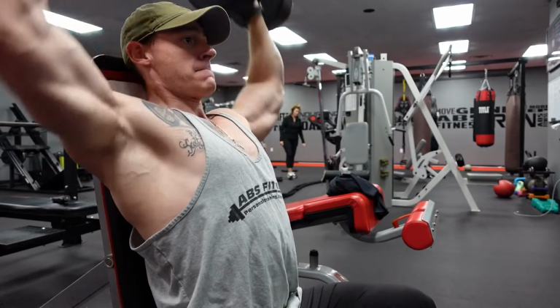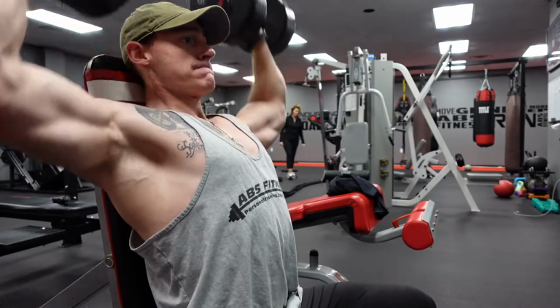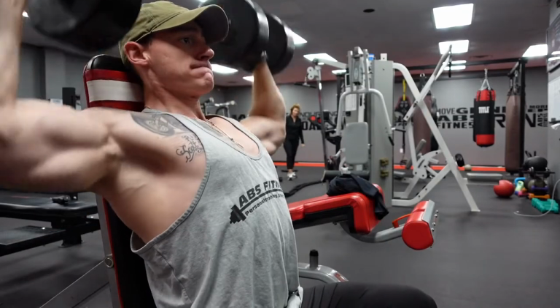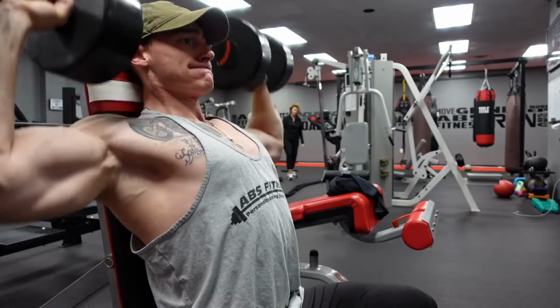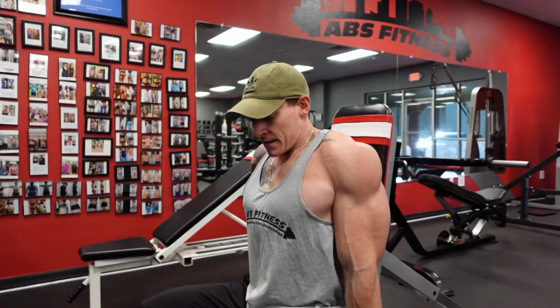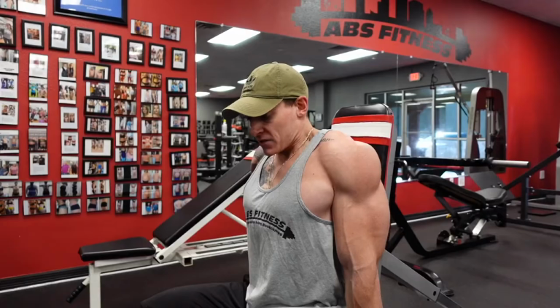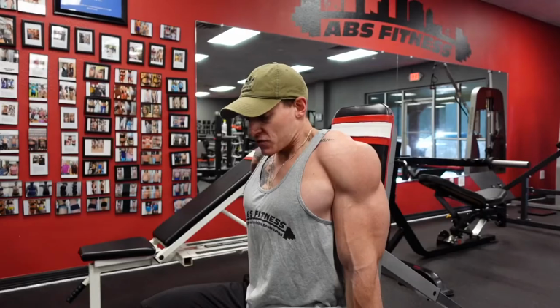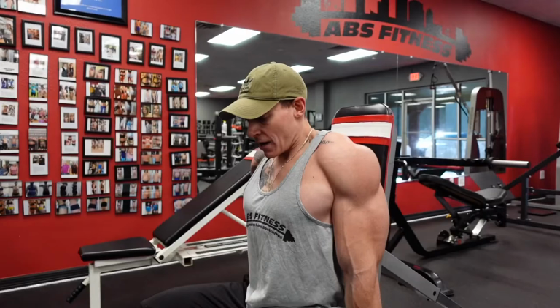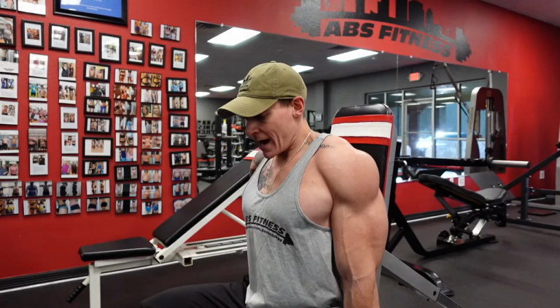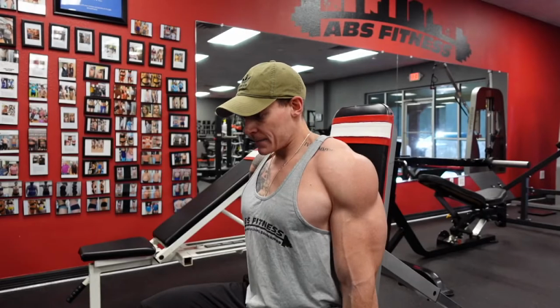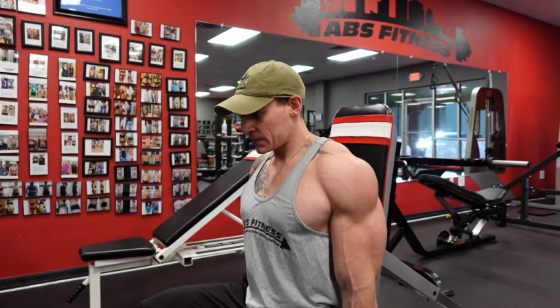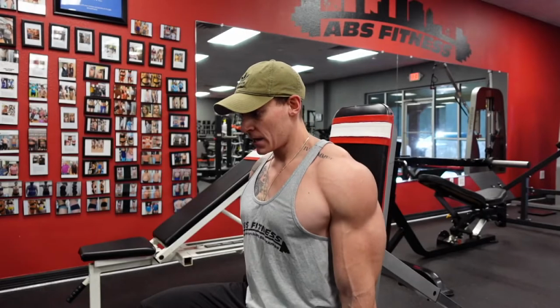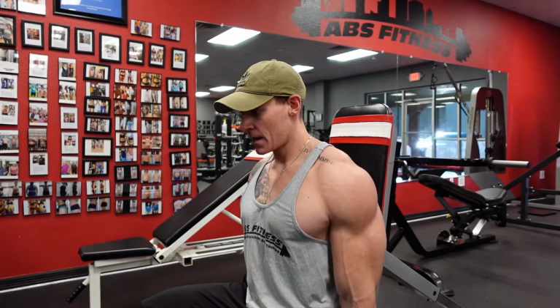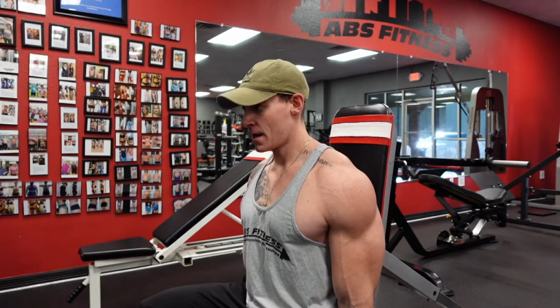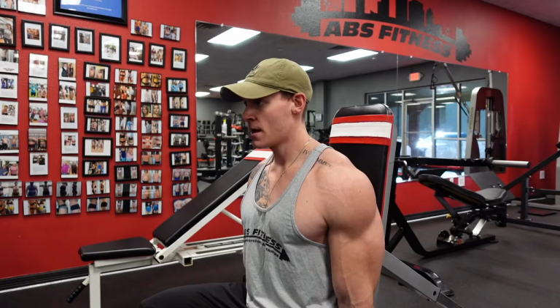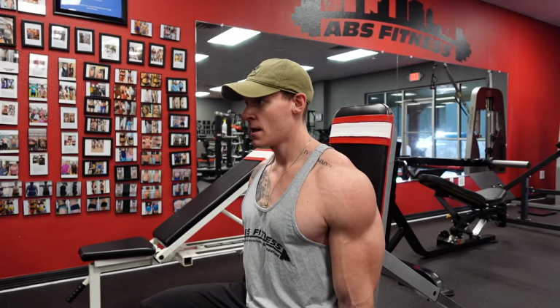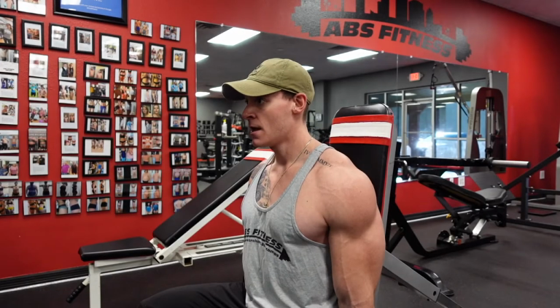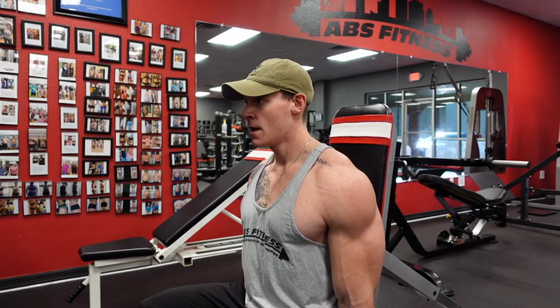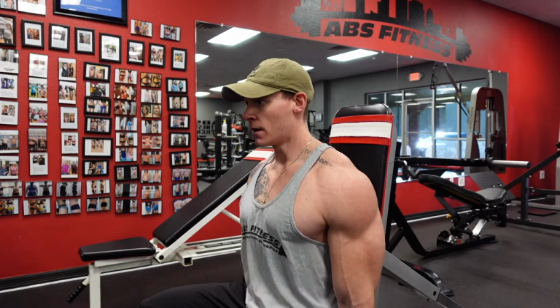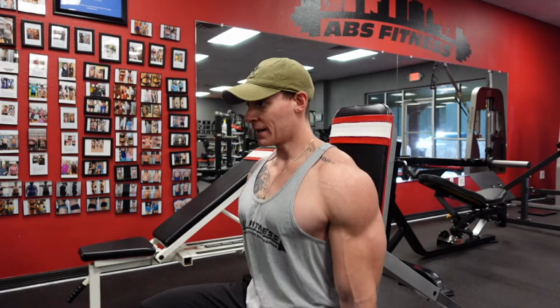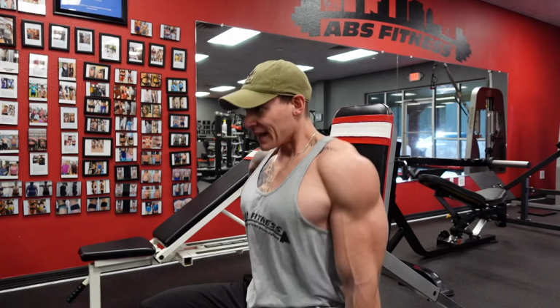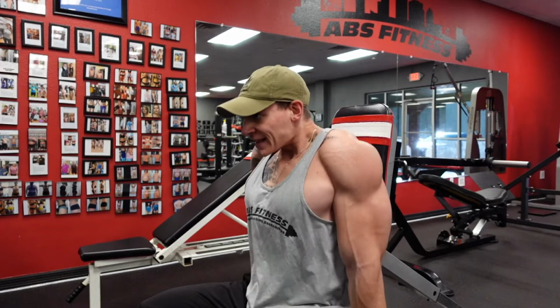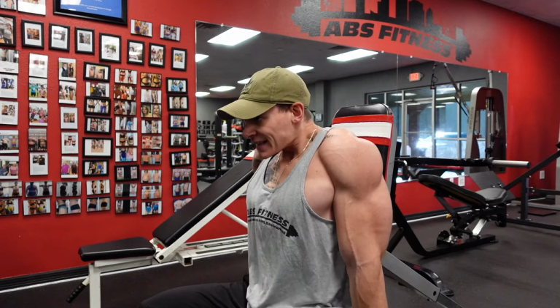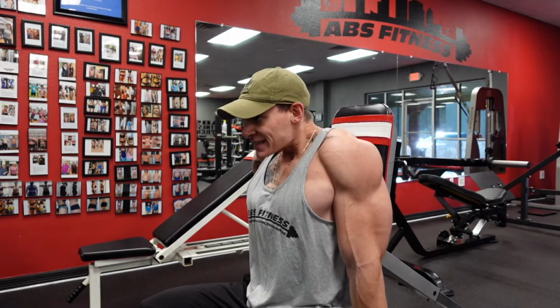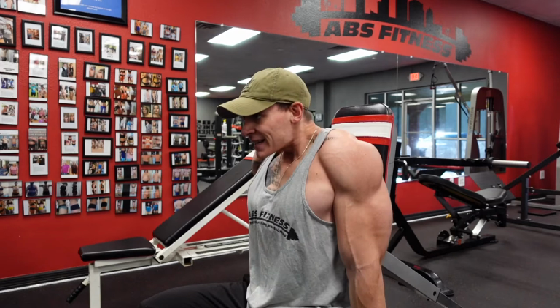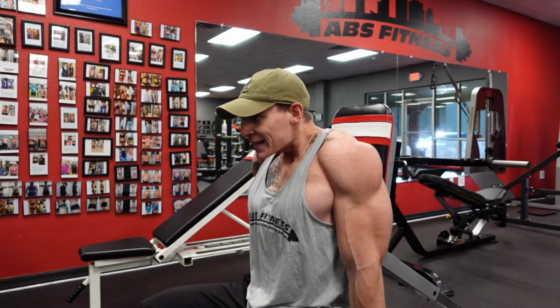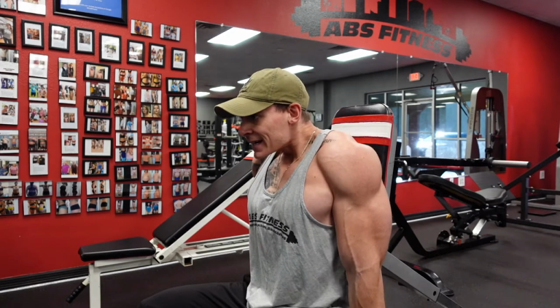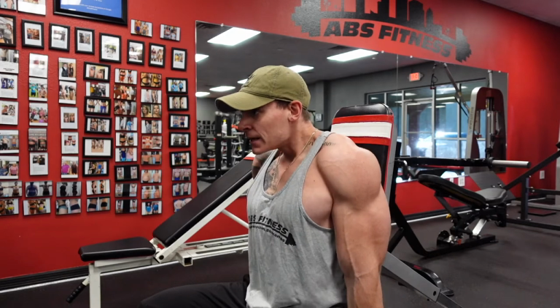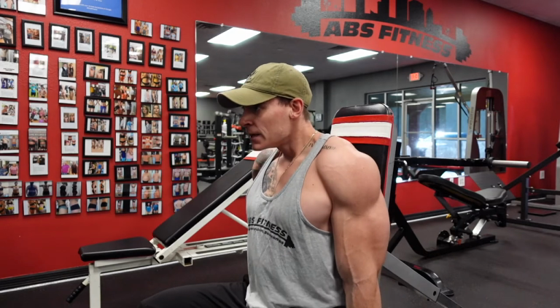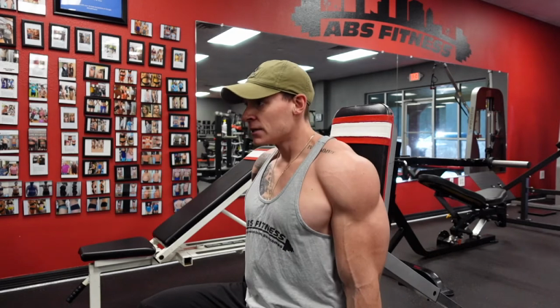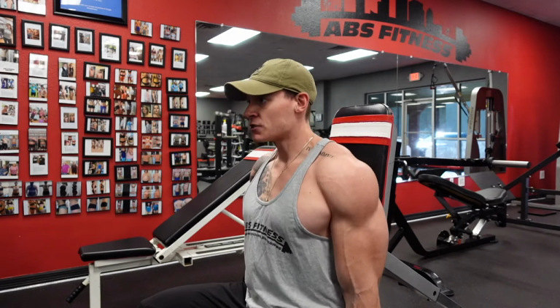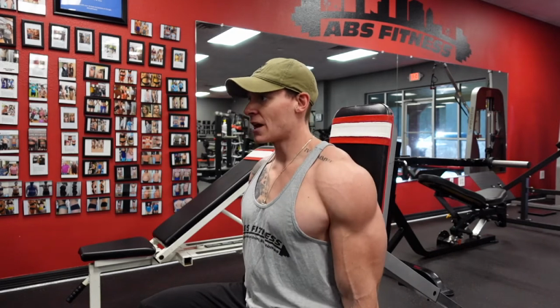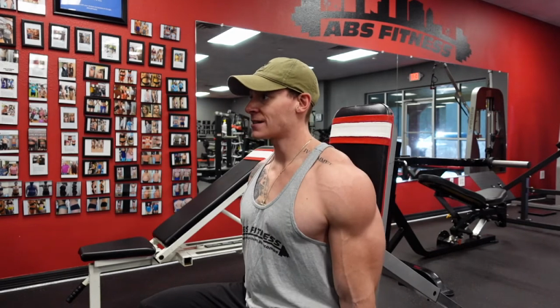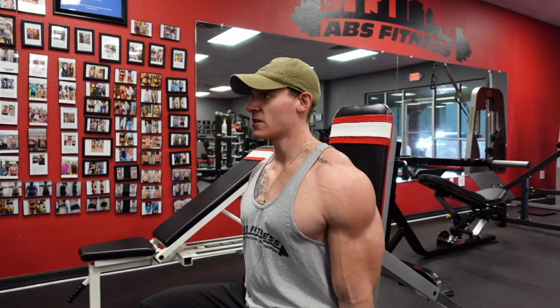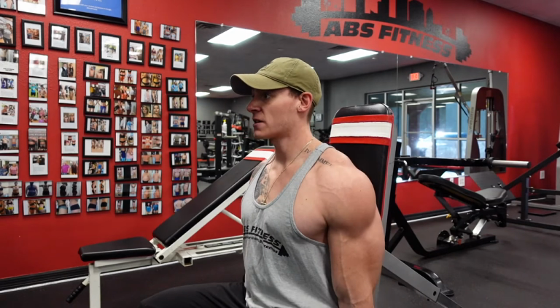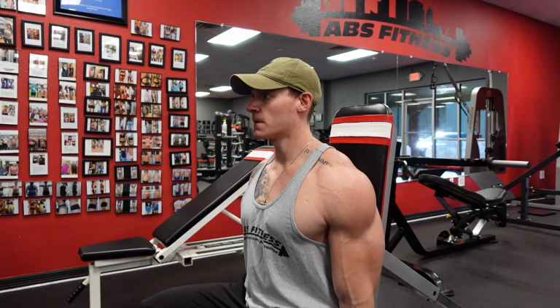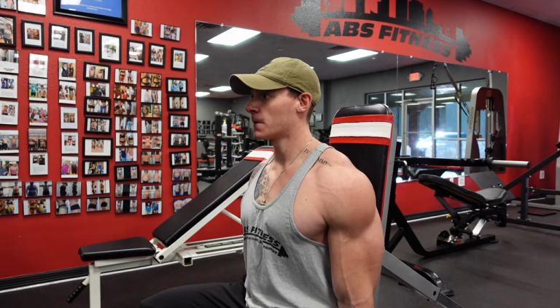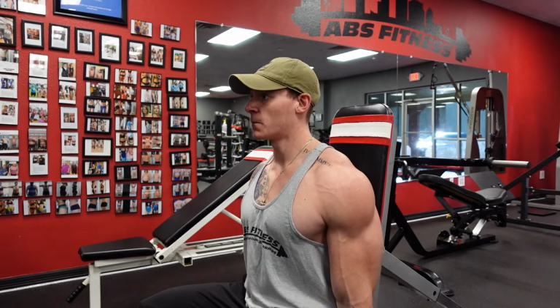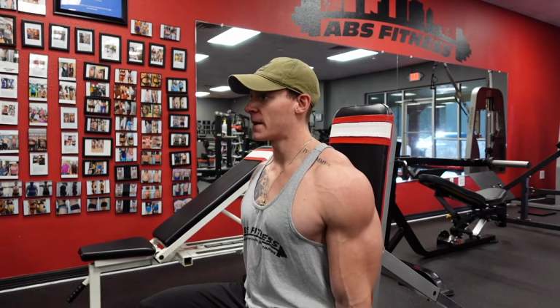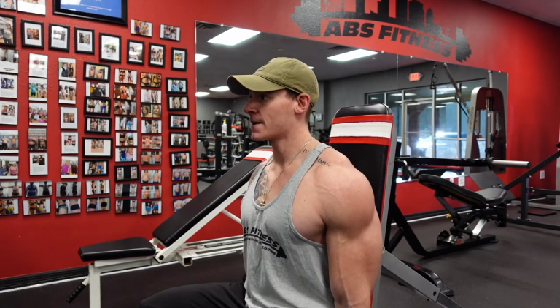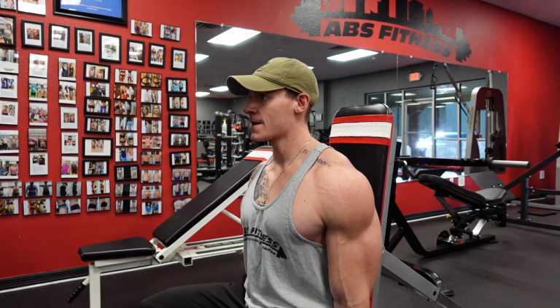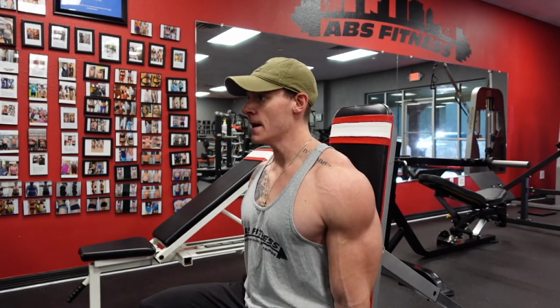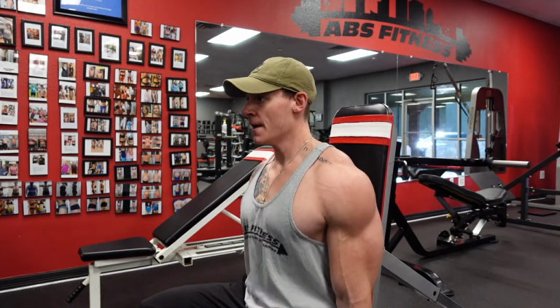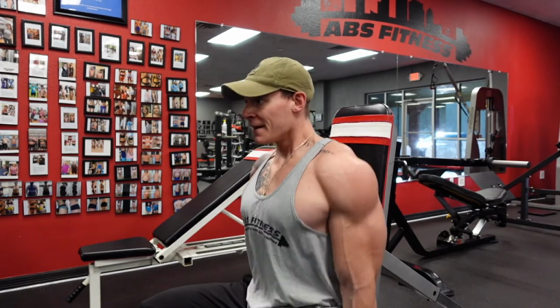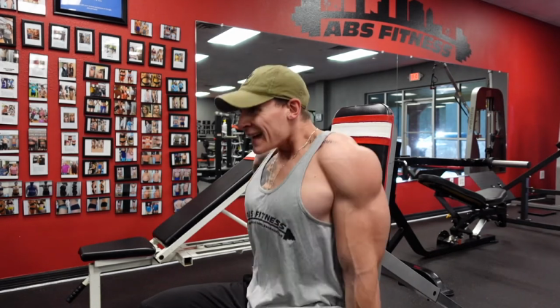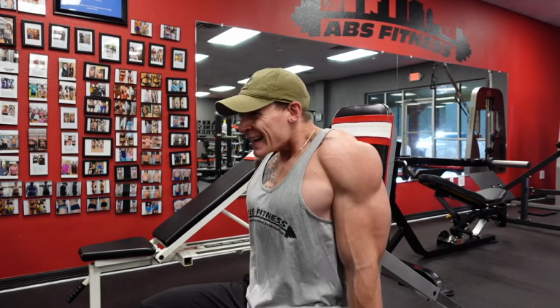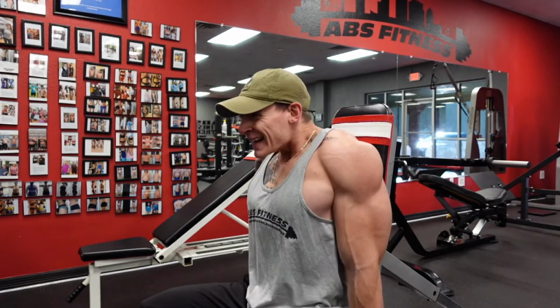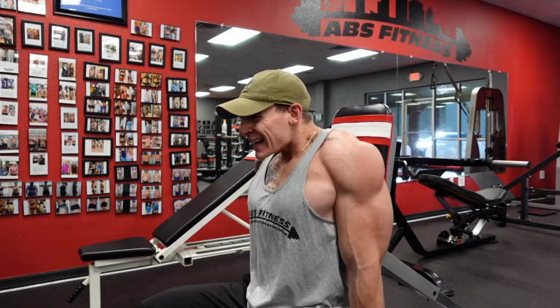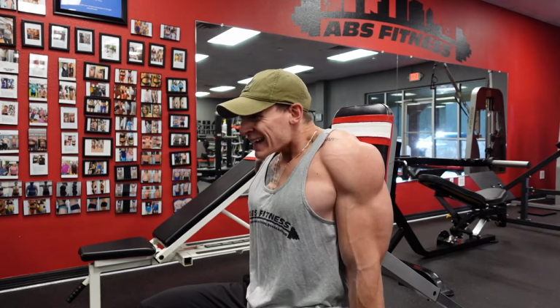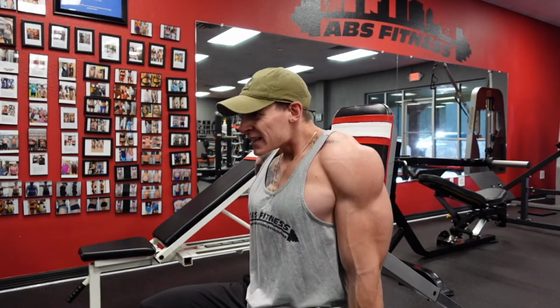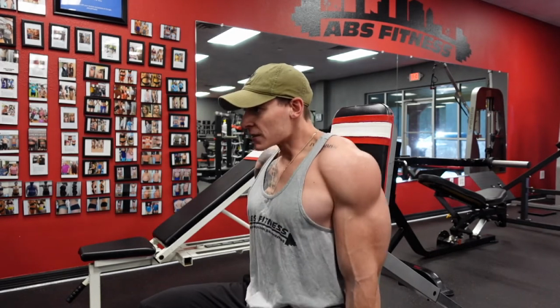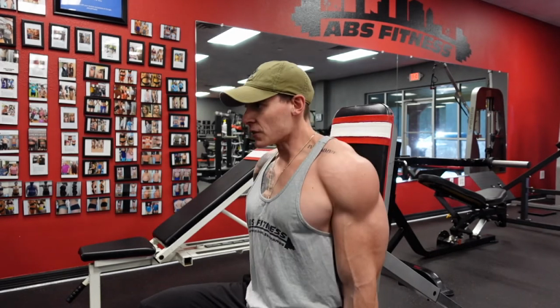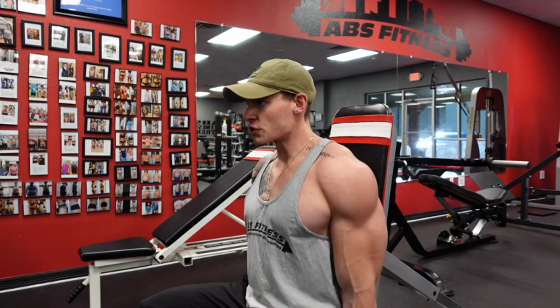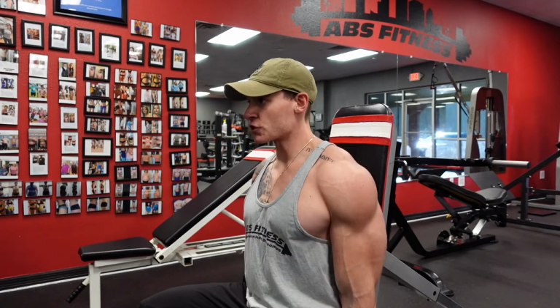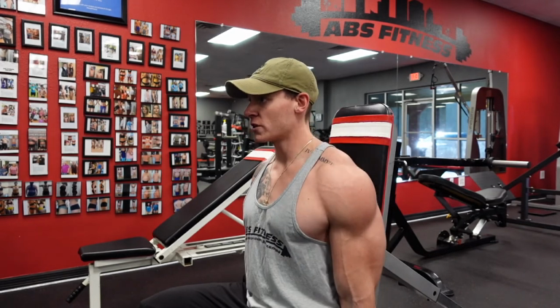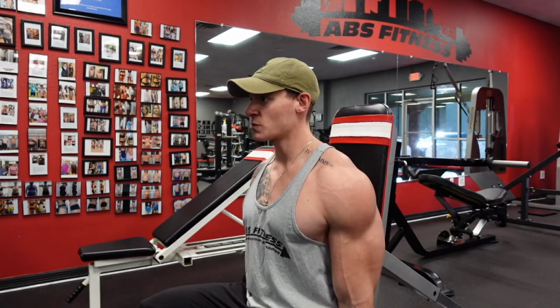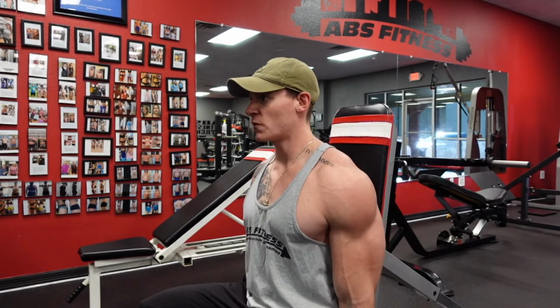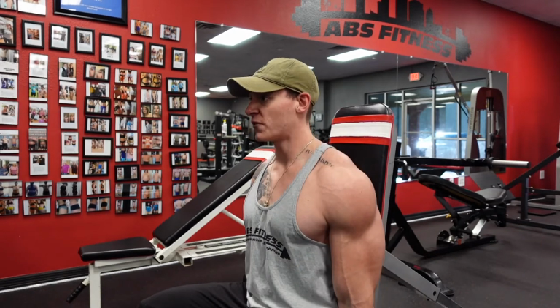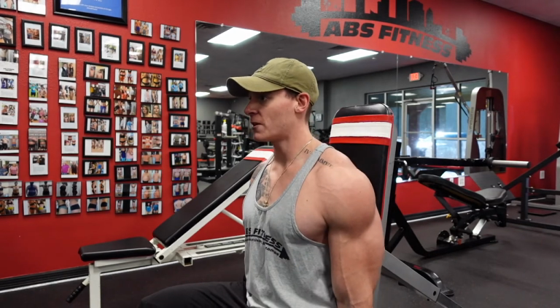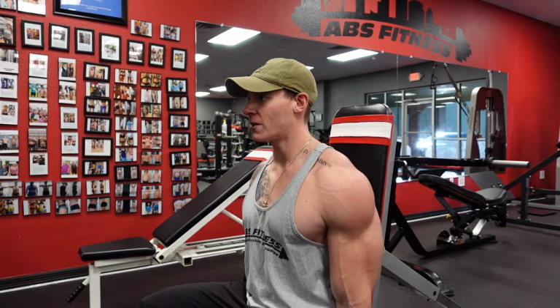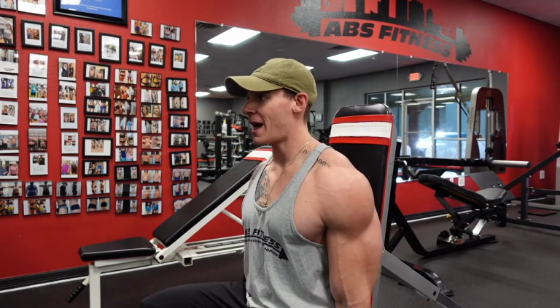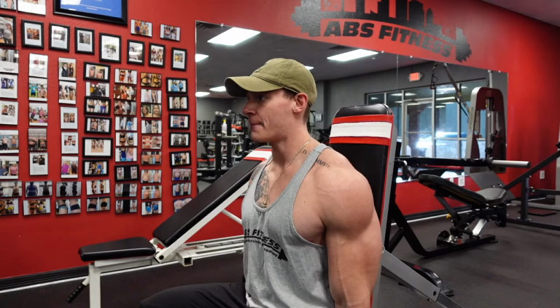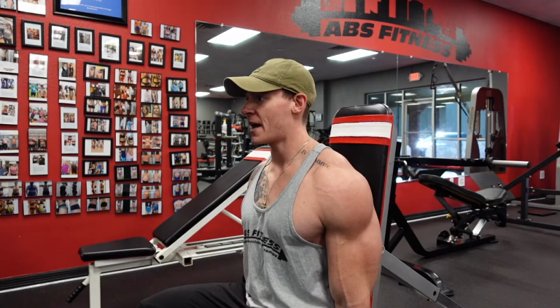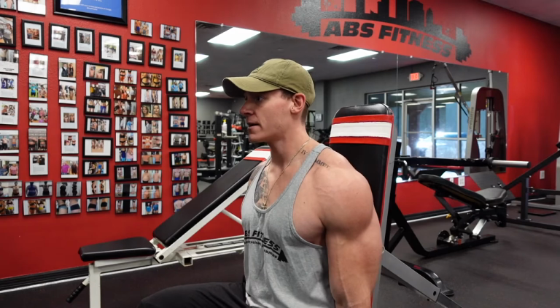Now these traps — you're gonna get this chest looking a little bigger. The shirts will fit a lot better.